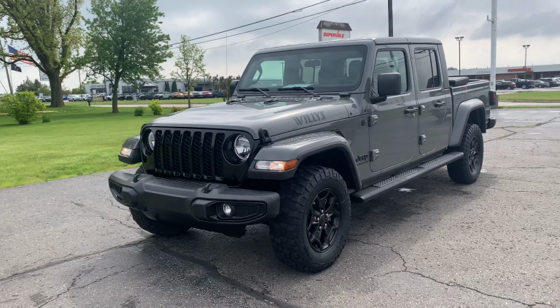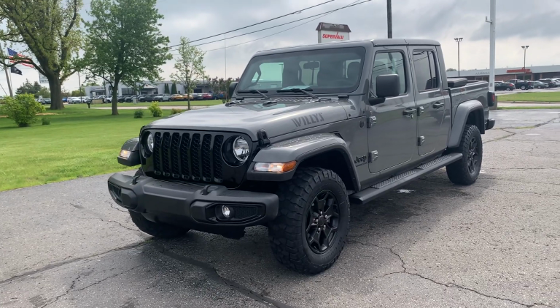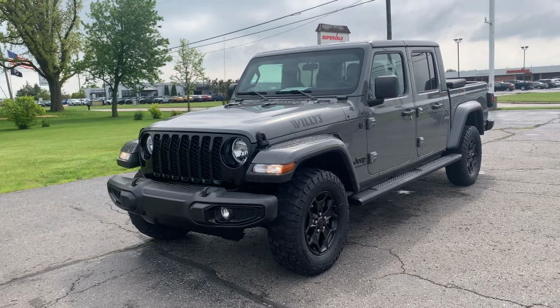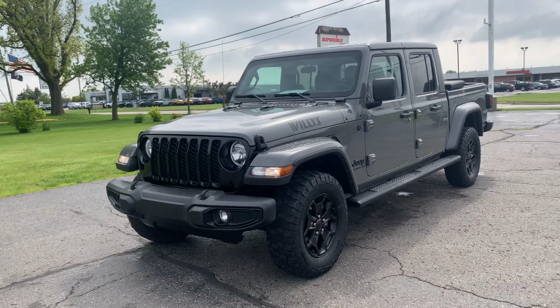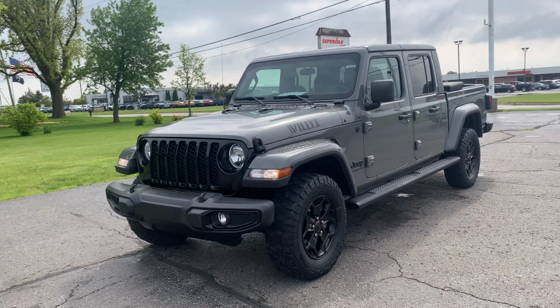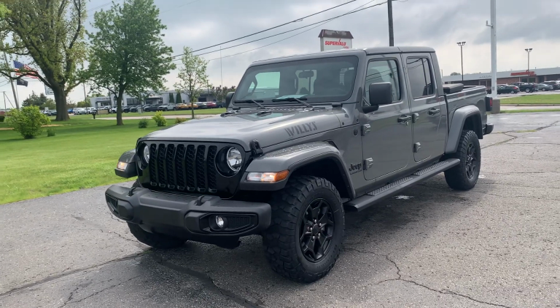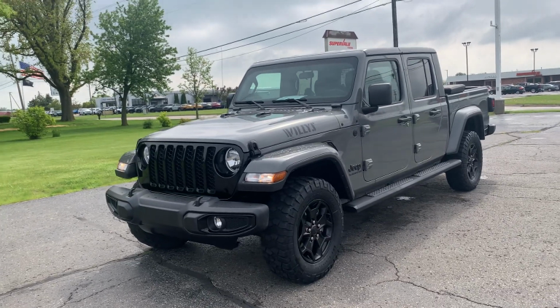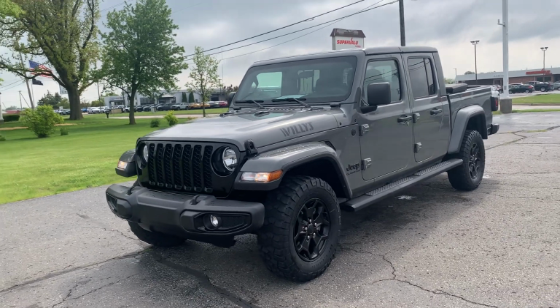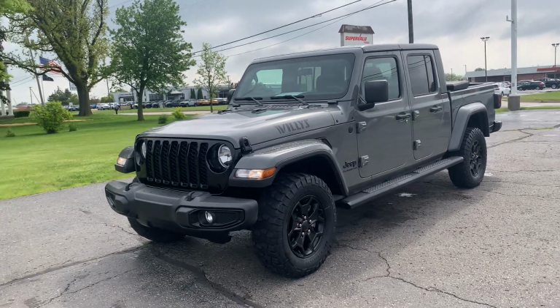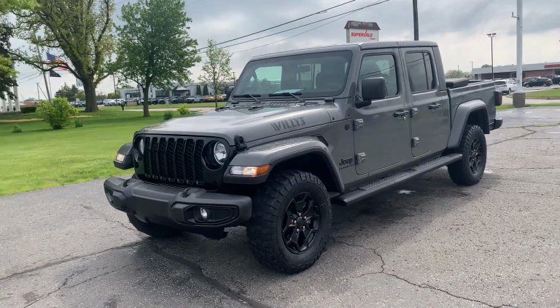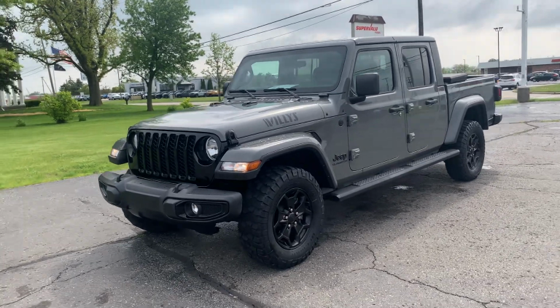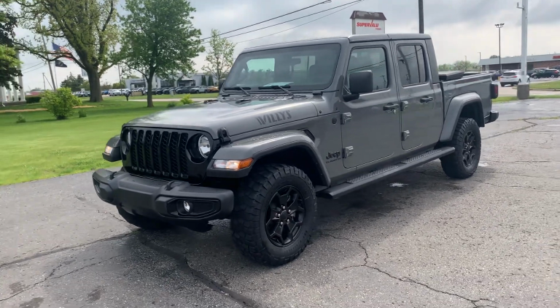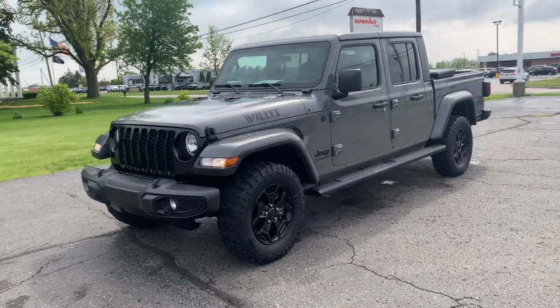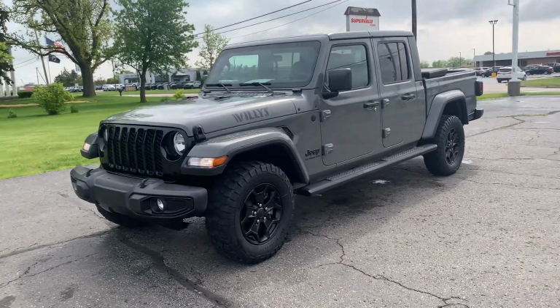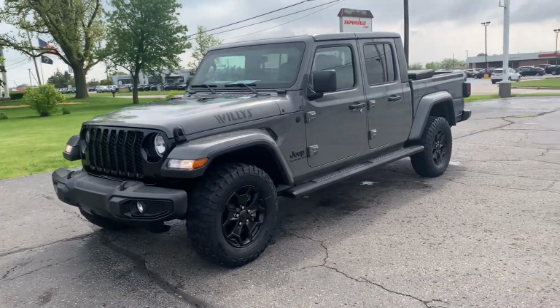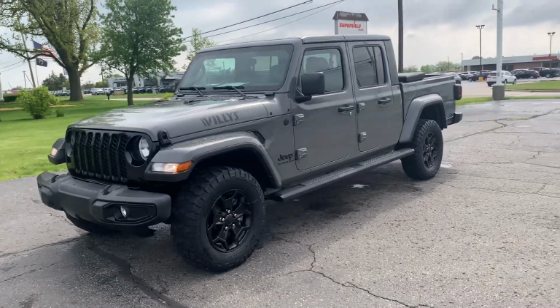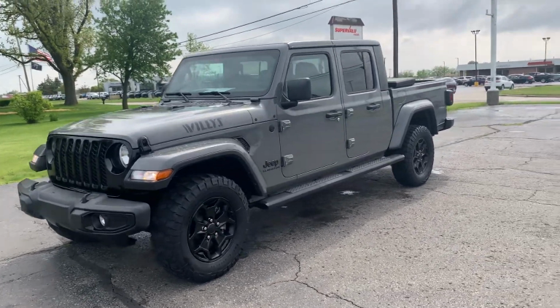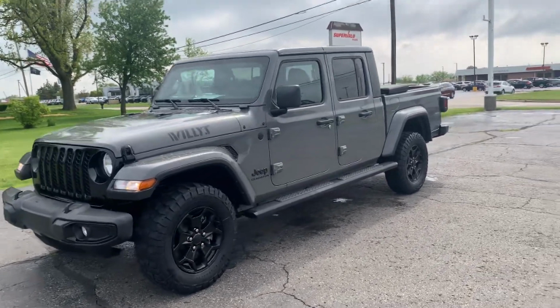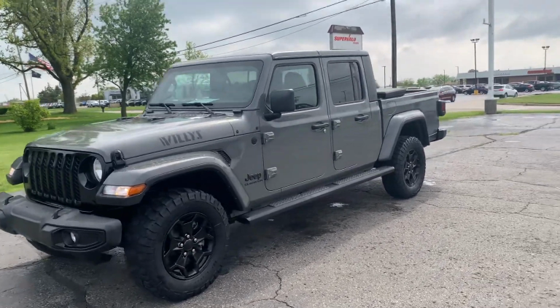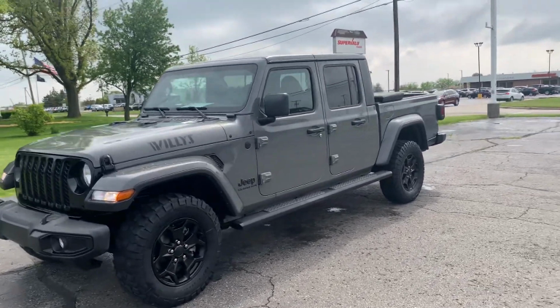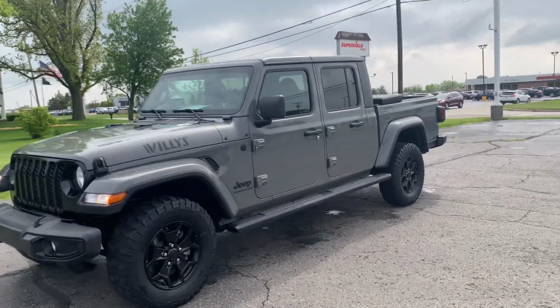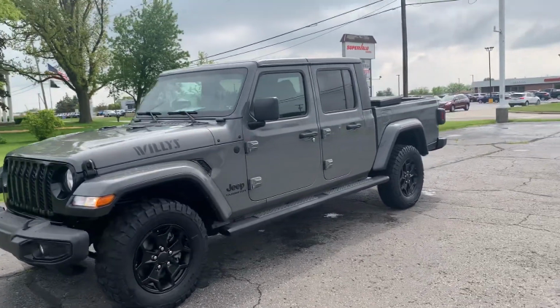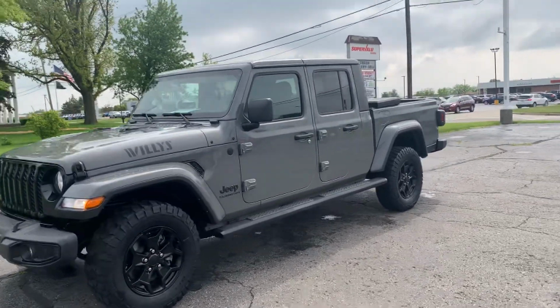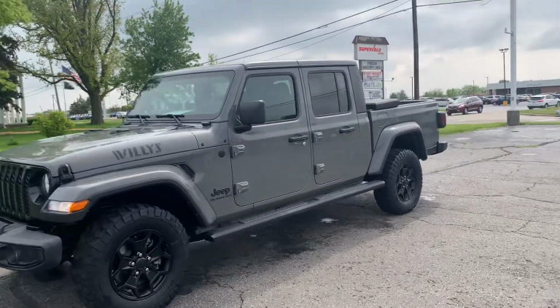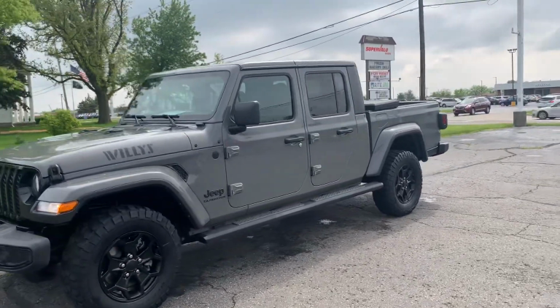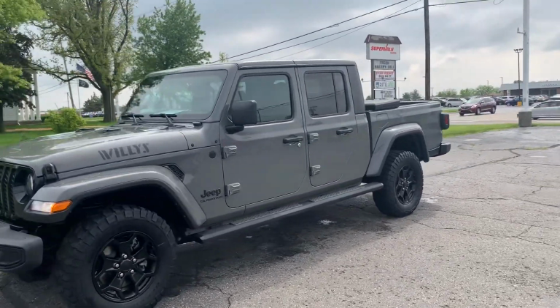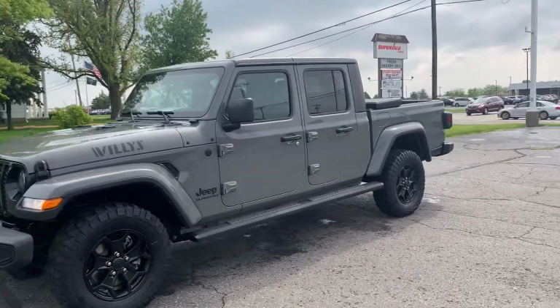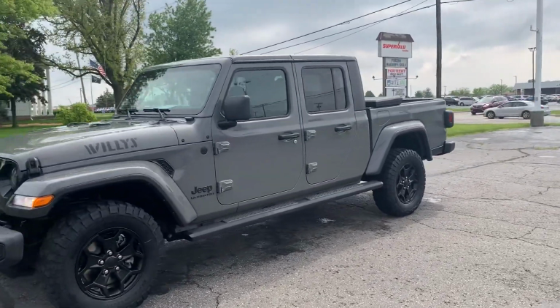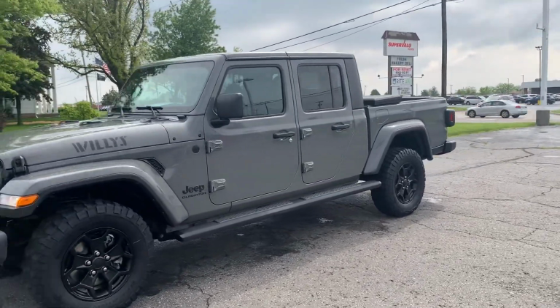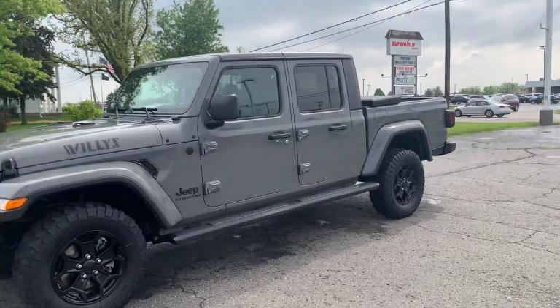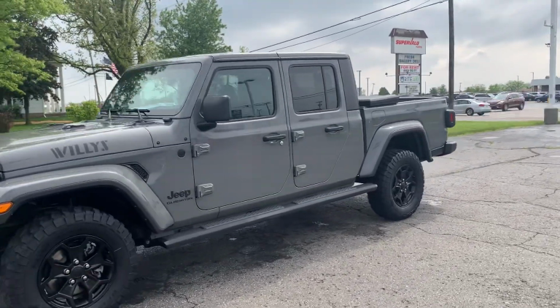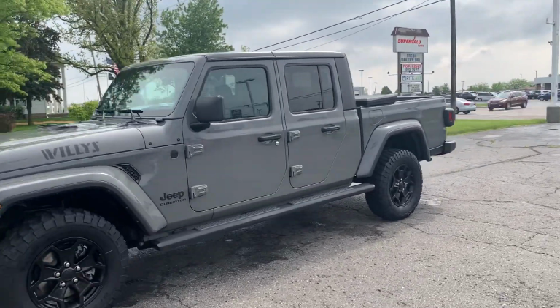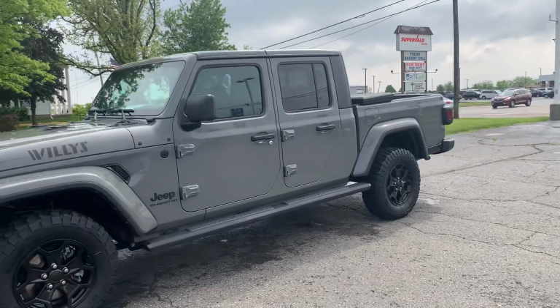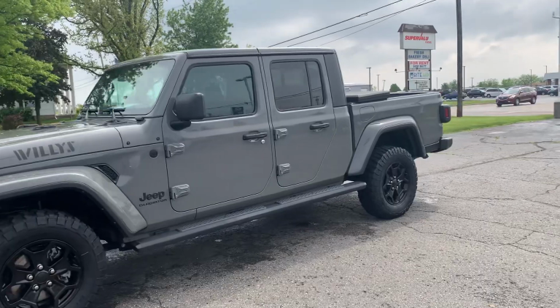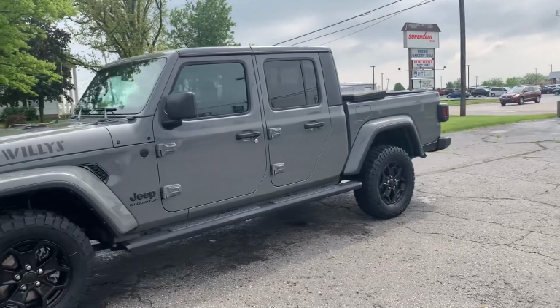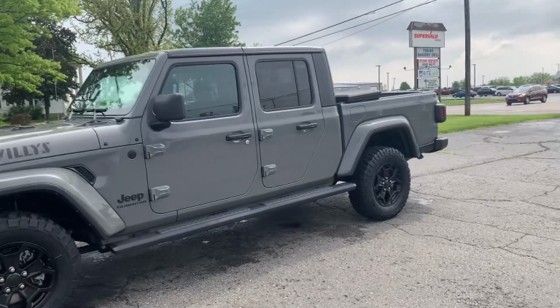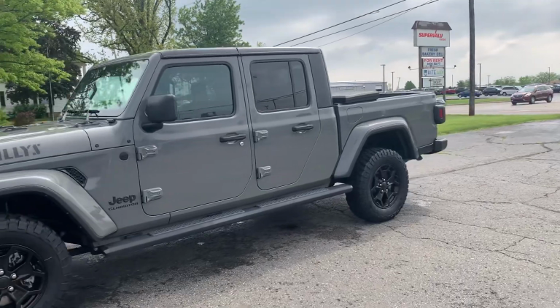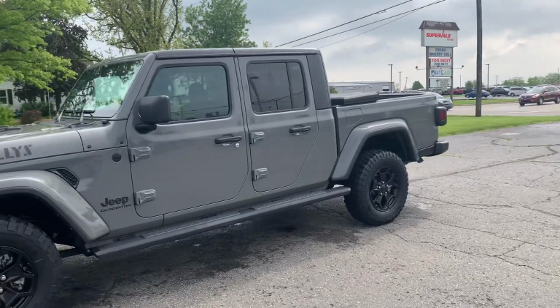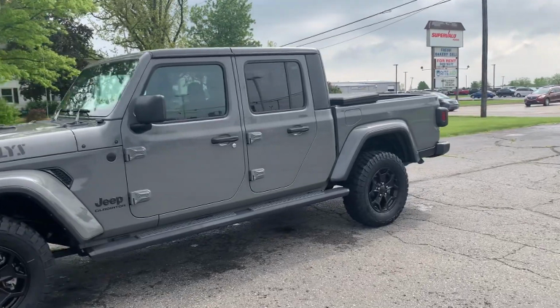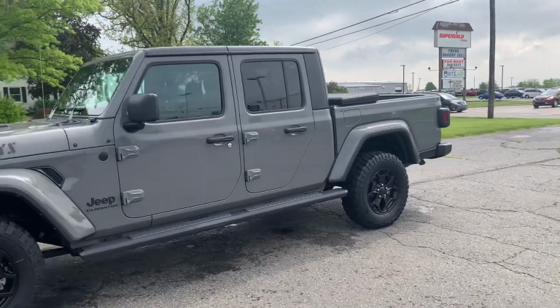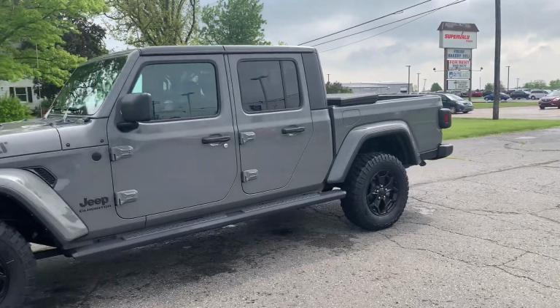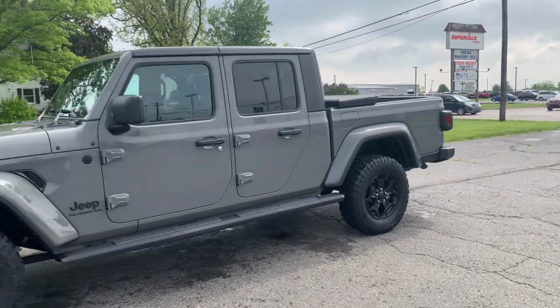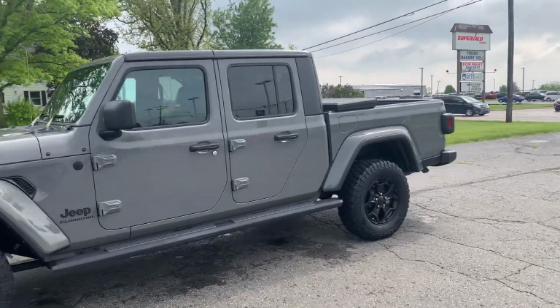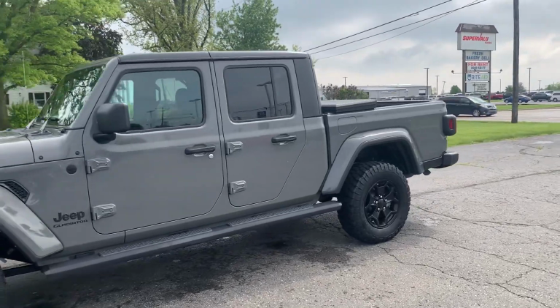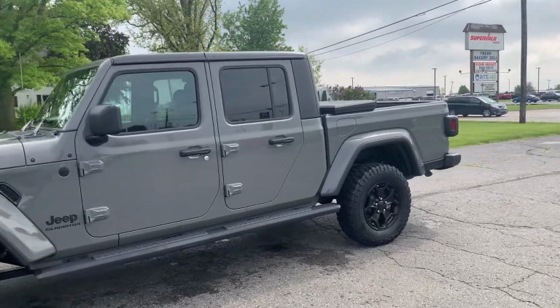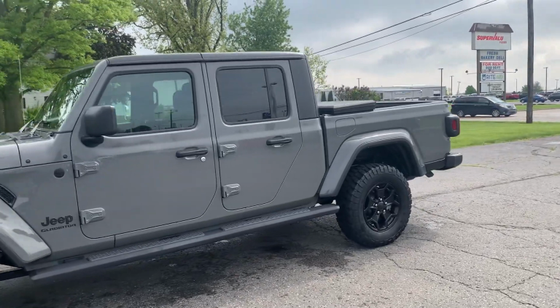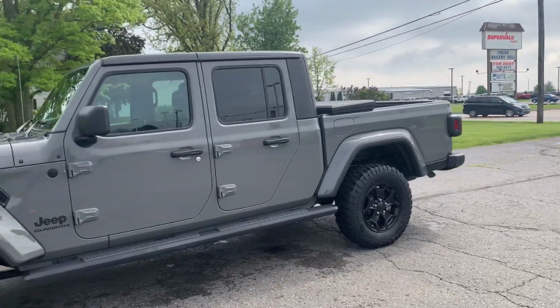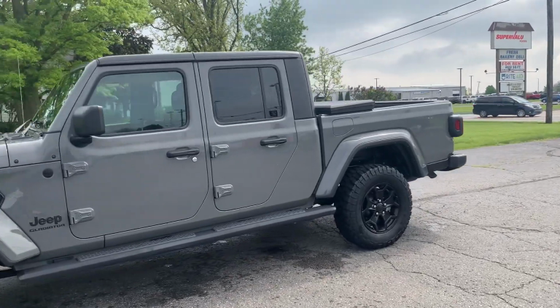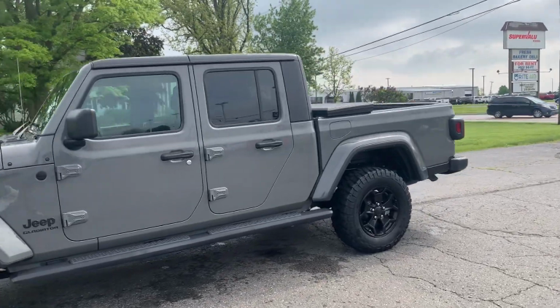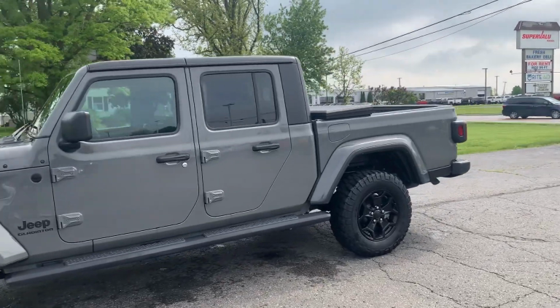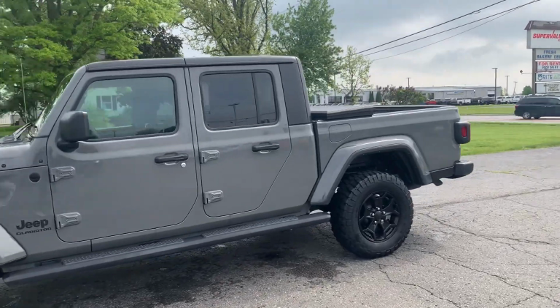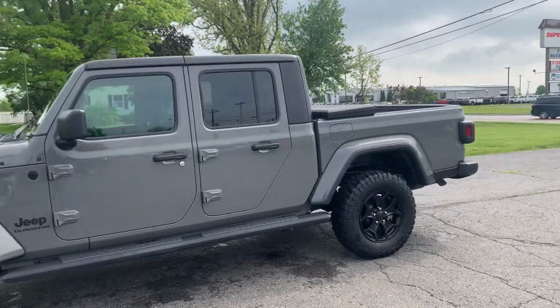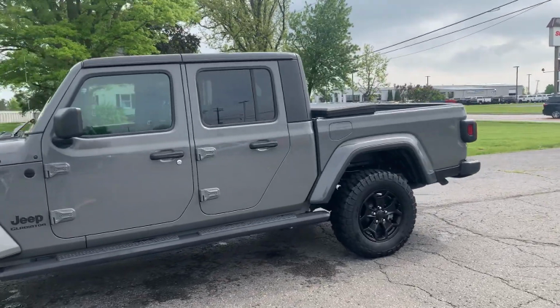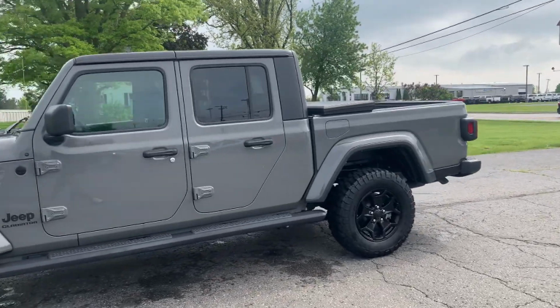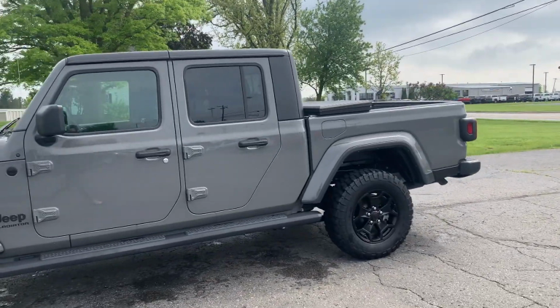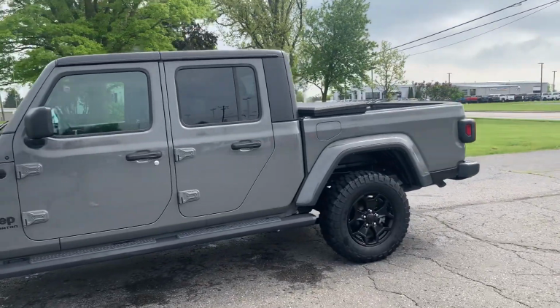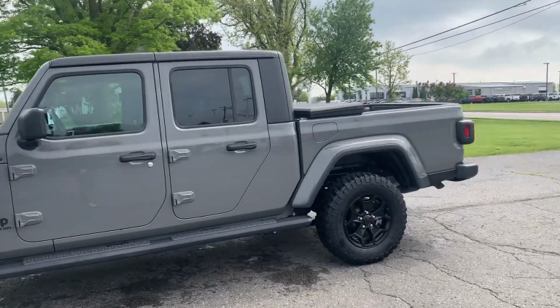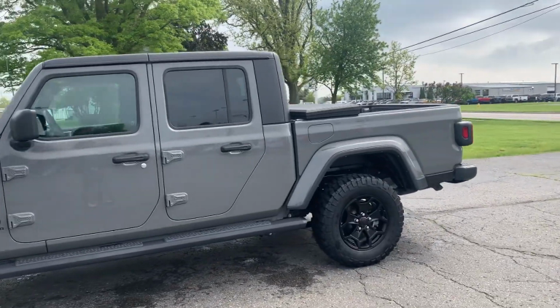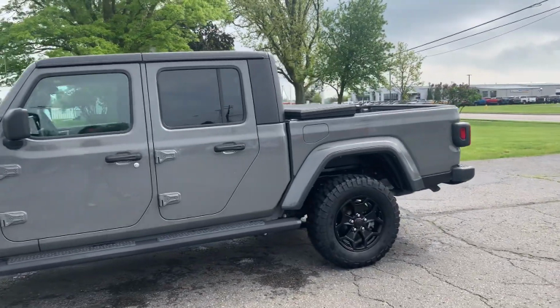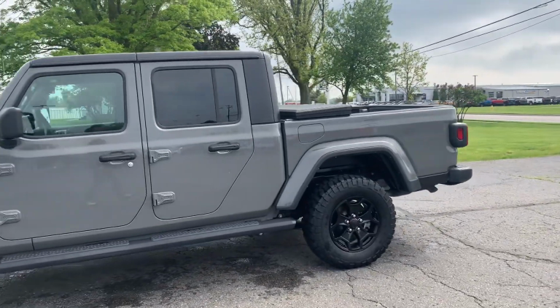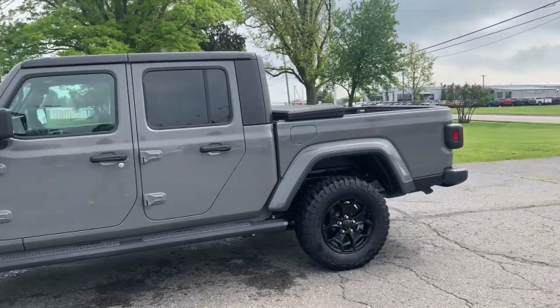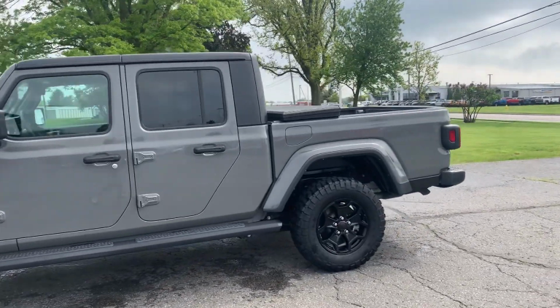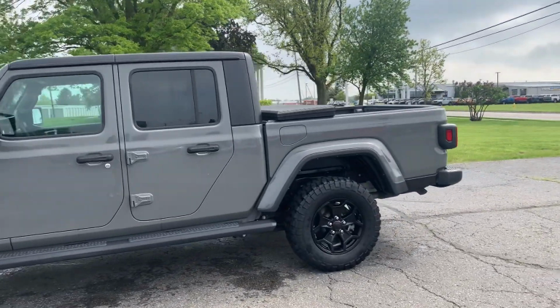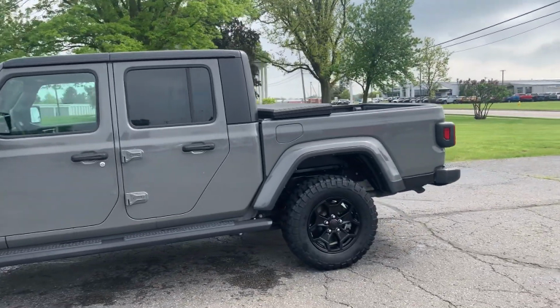Angel here with Terry Henricks Chrysler, going to take you on a quick walk around of this 2021 Jeep Gladiator Willys.